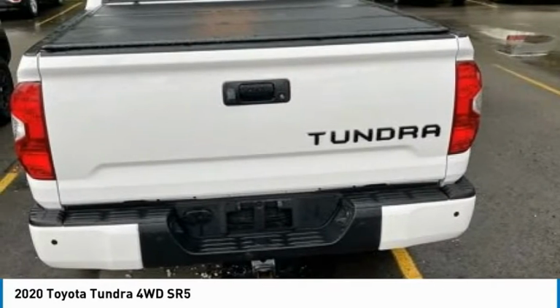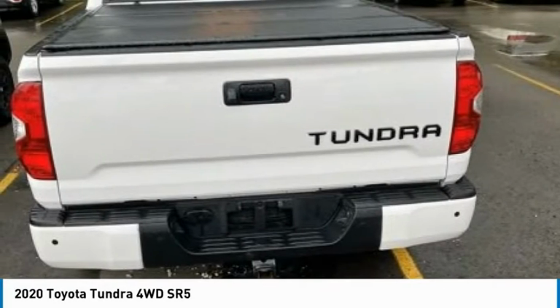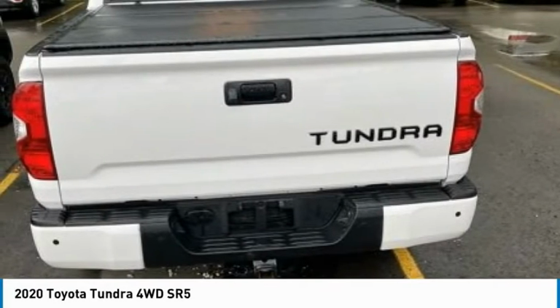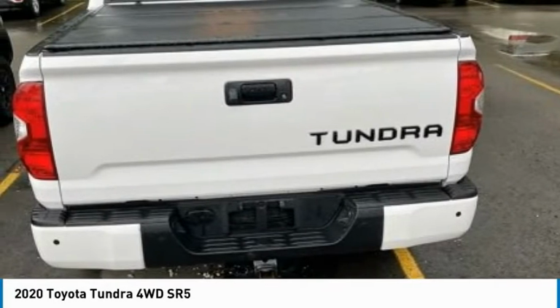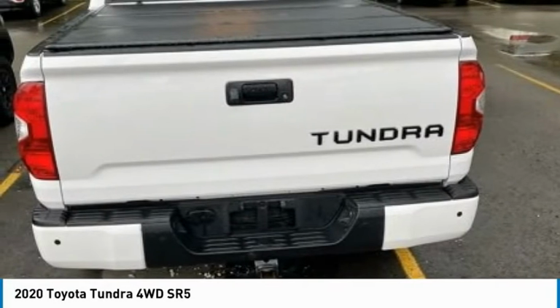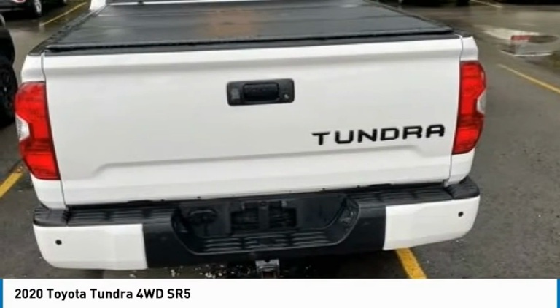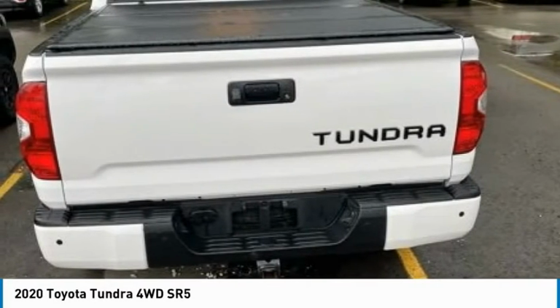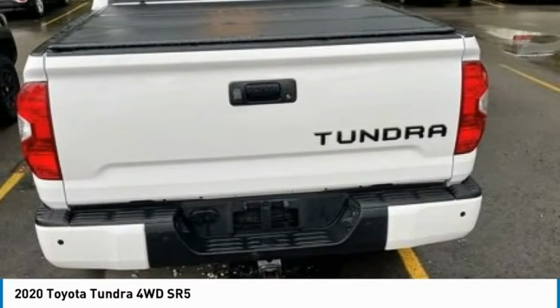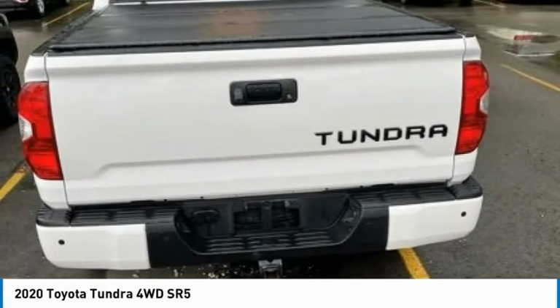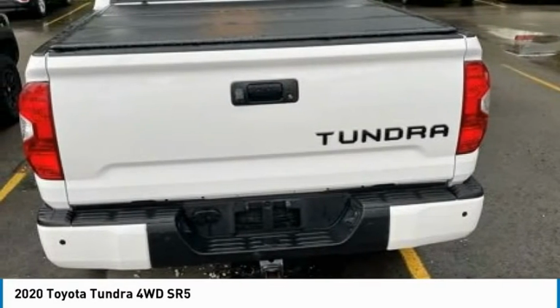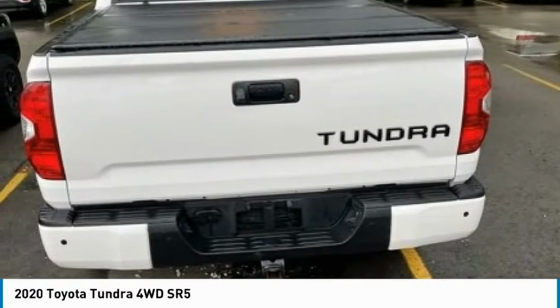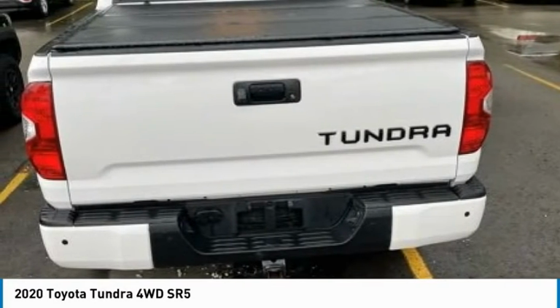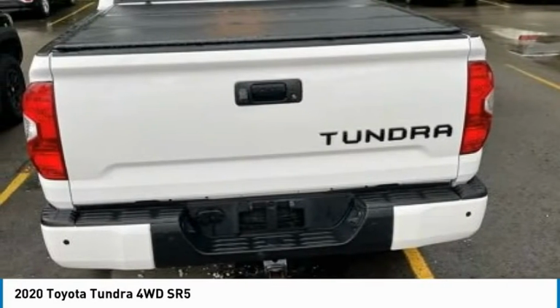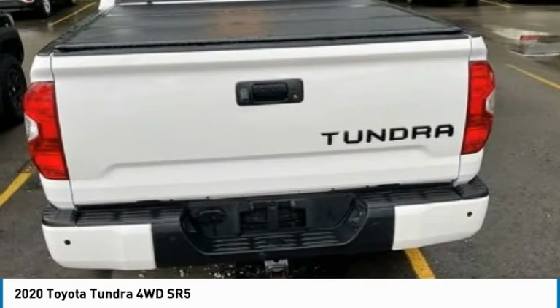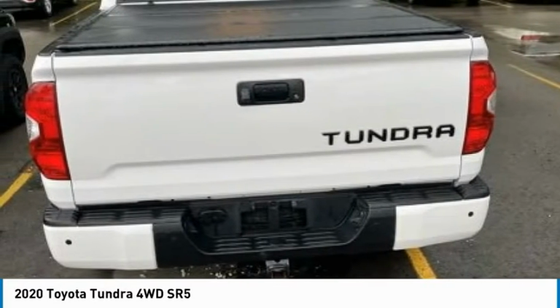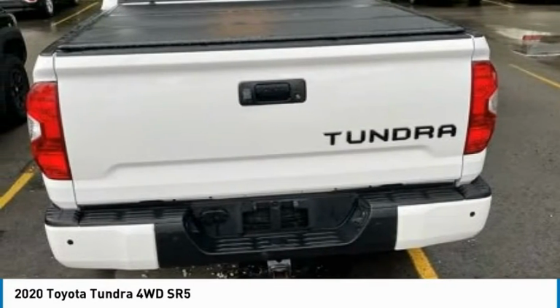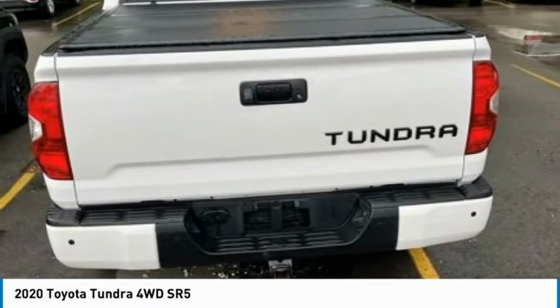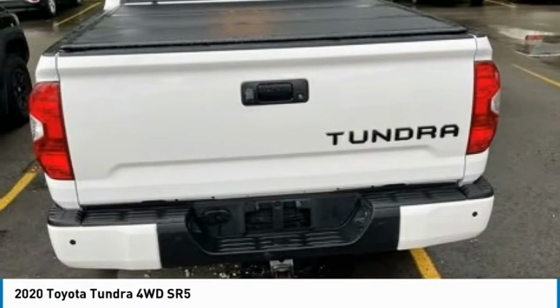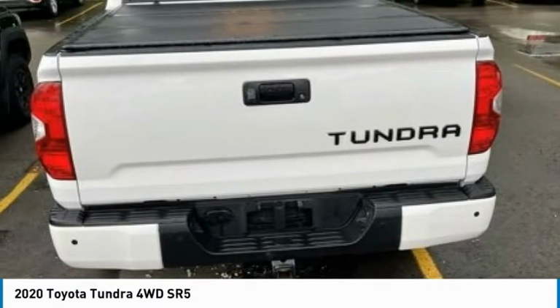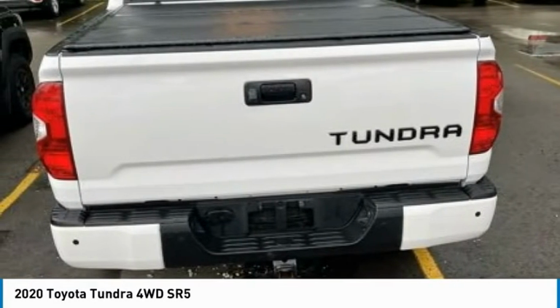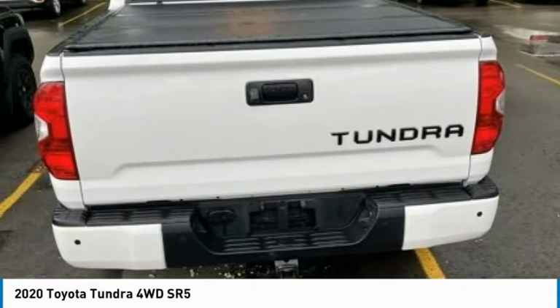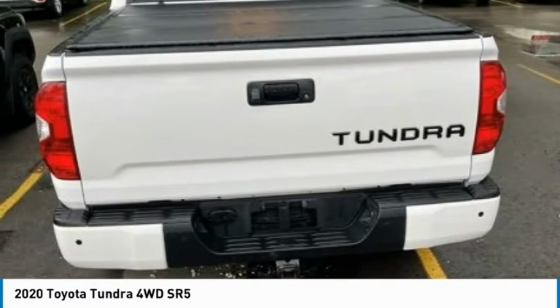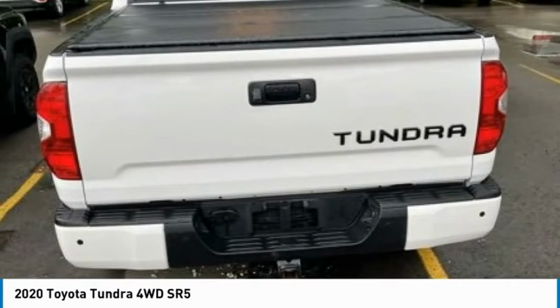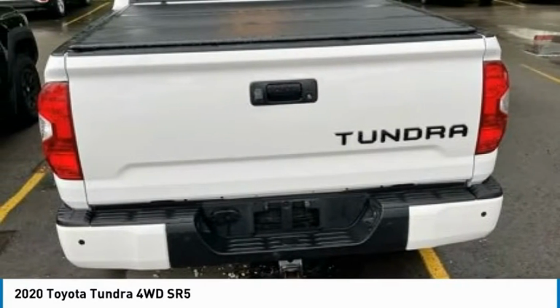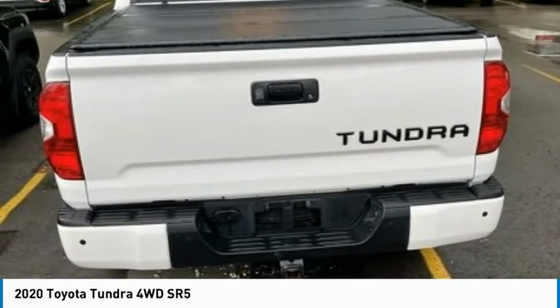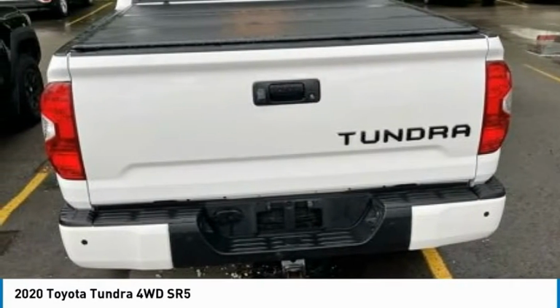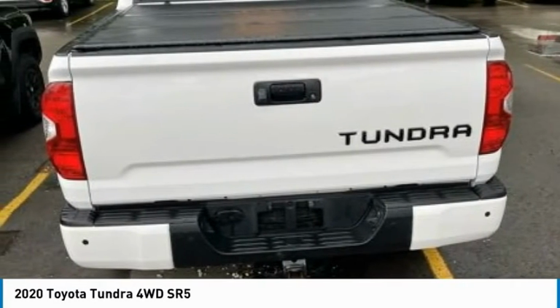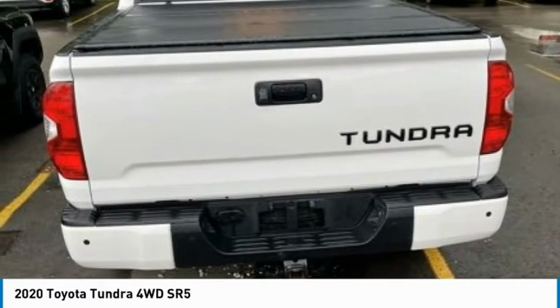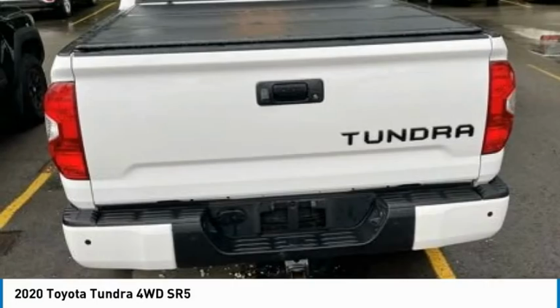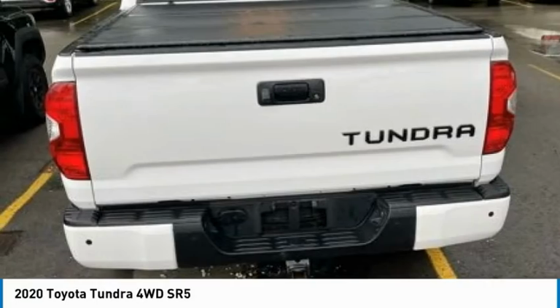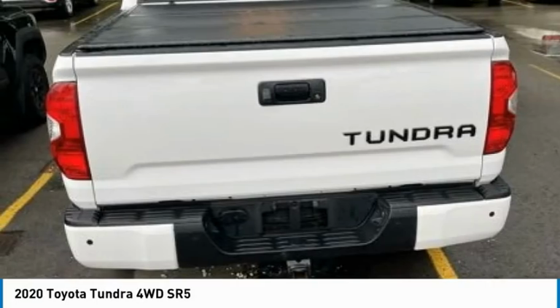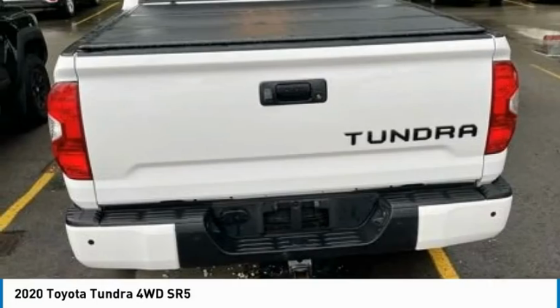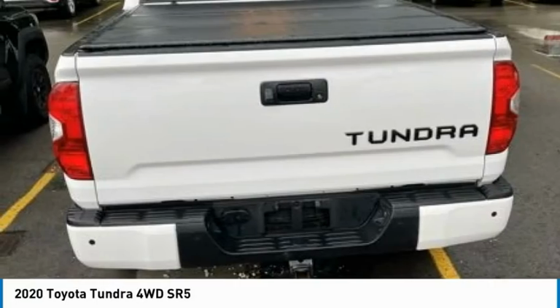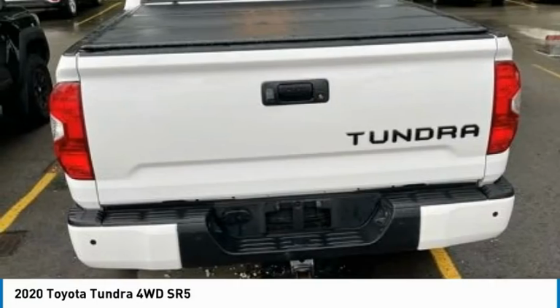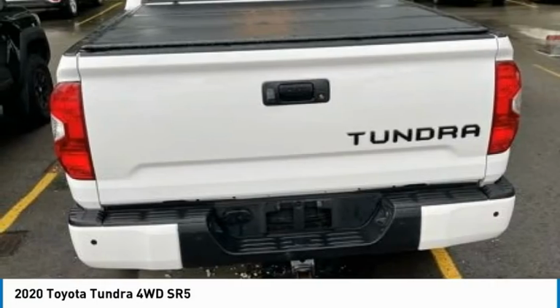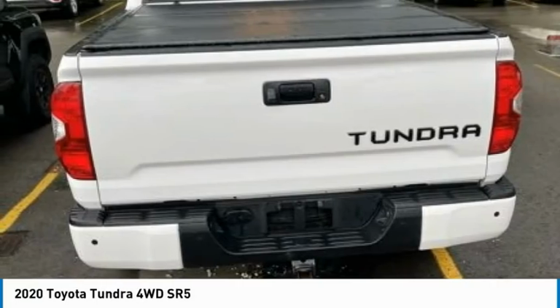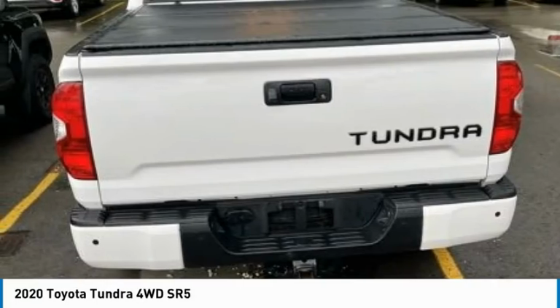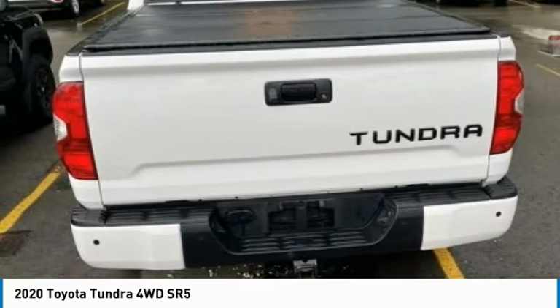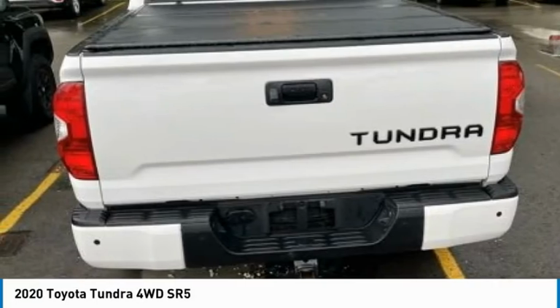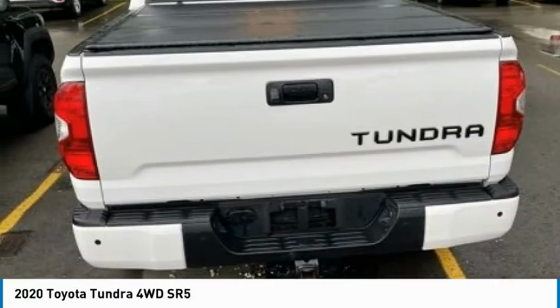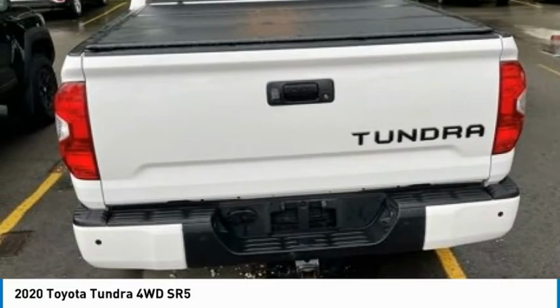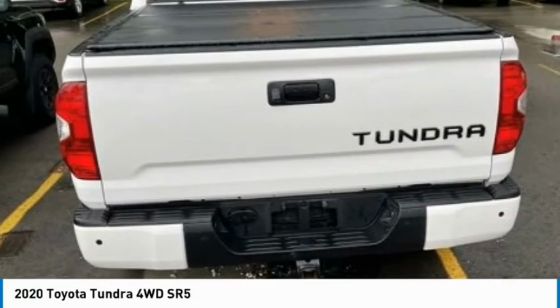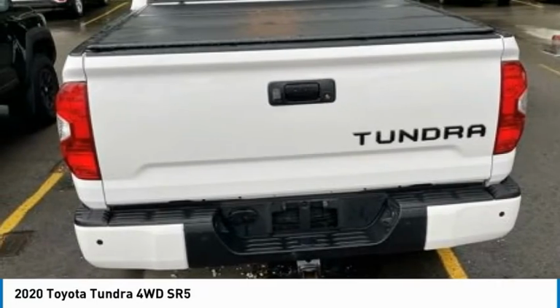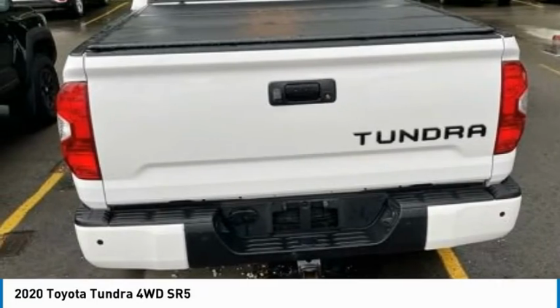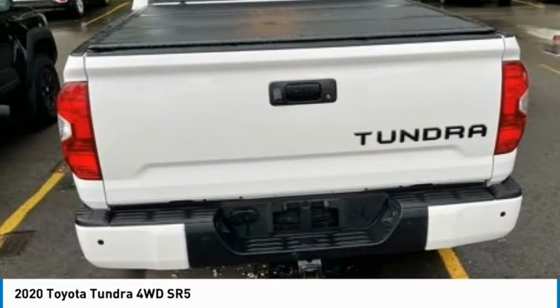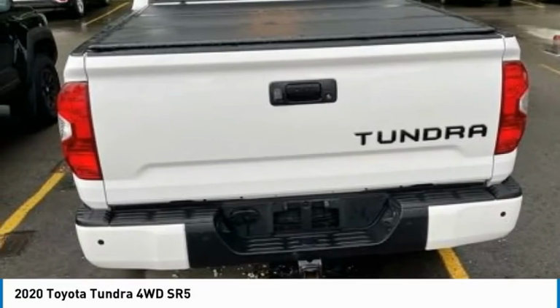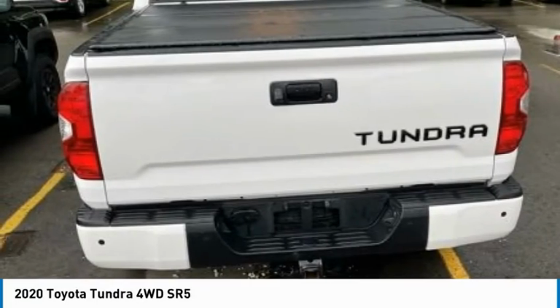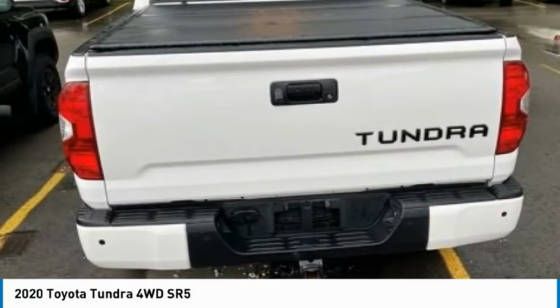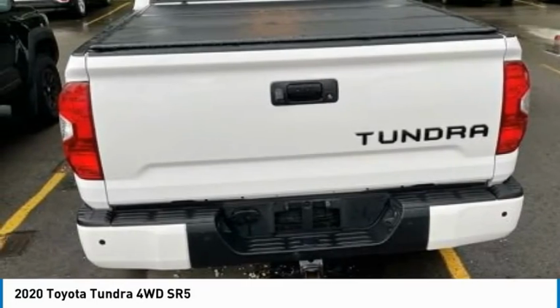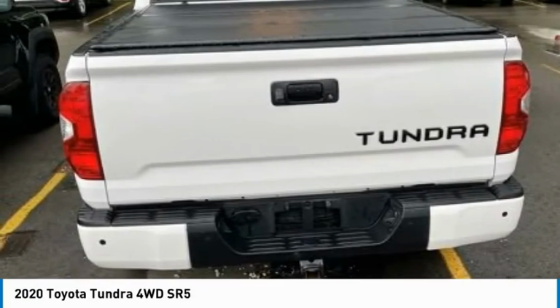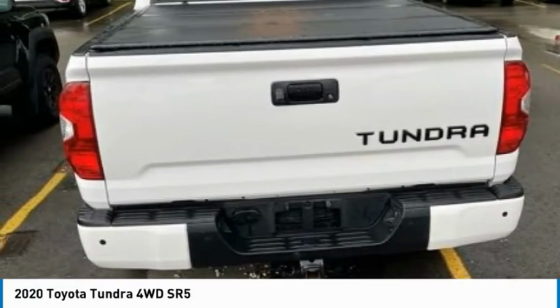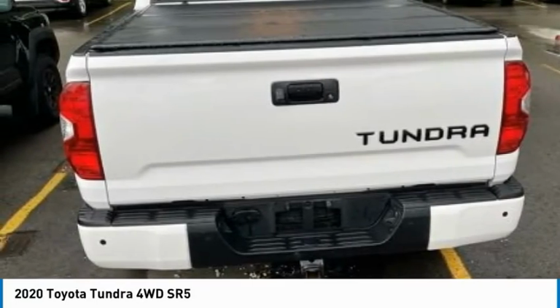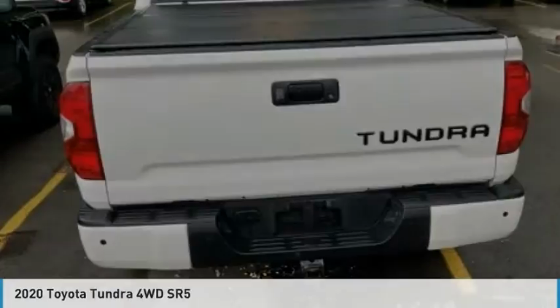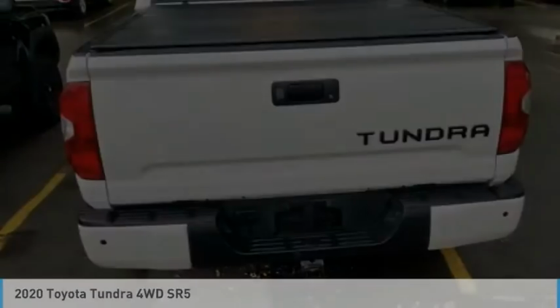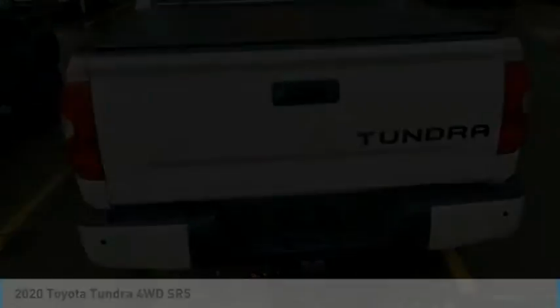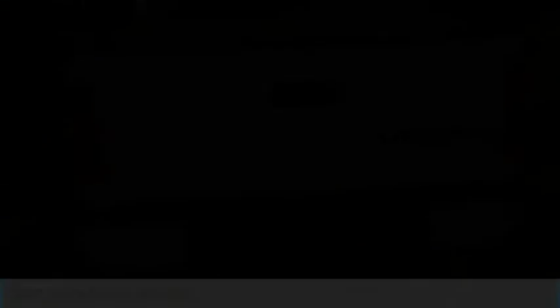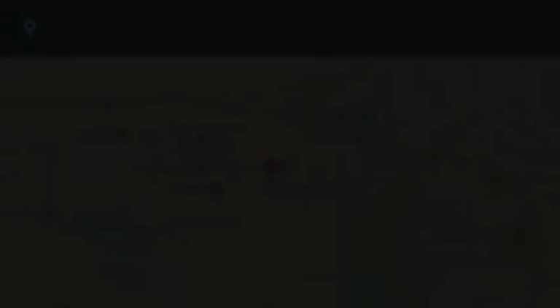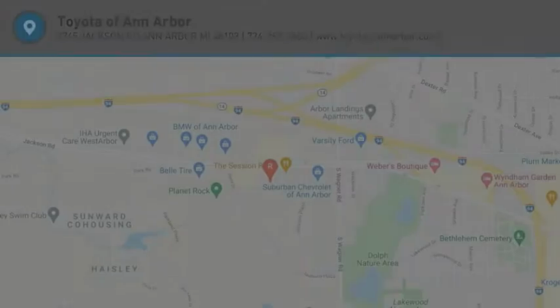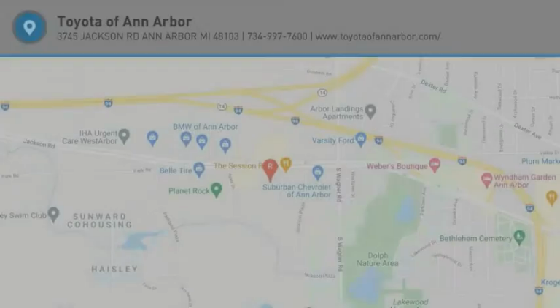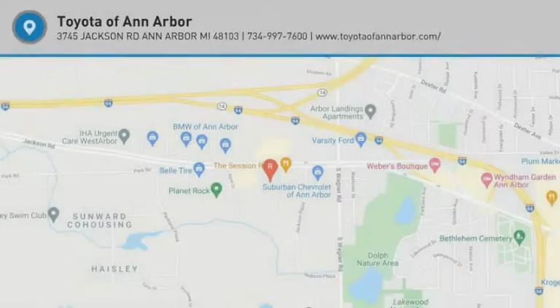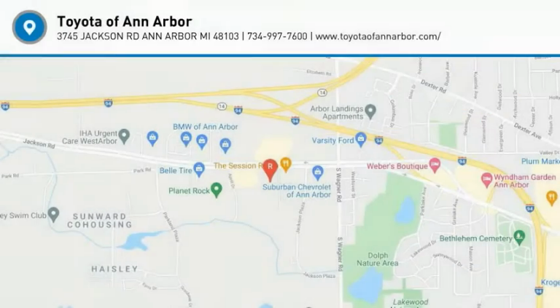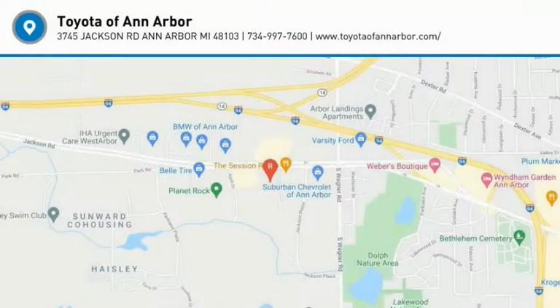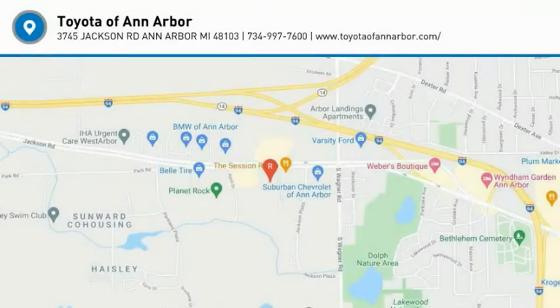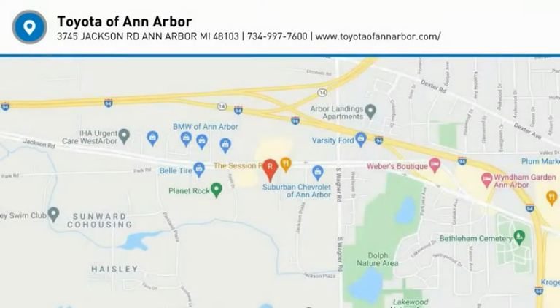Front all season tires. This isn't just a vehicle, it's an experience. So stop in for a test drive today.